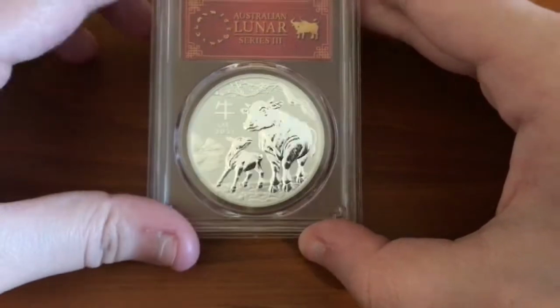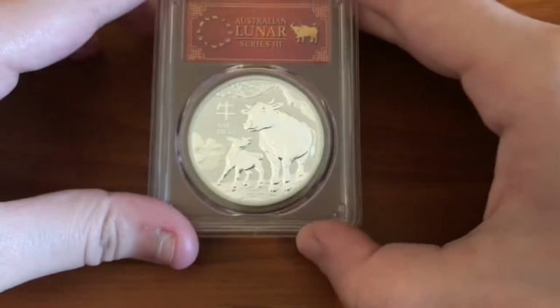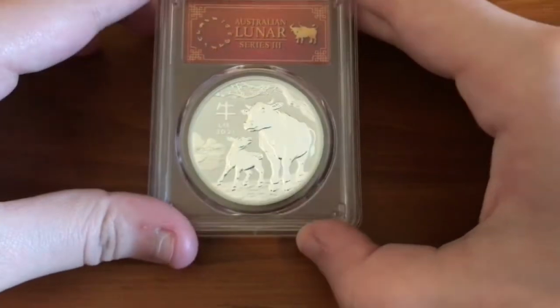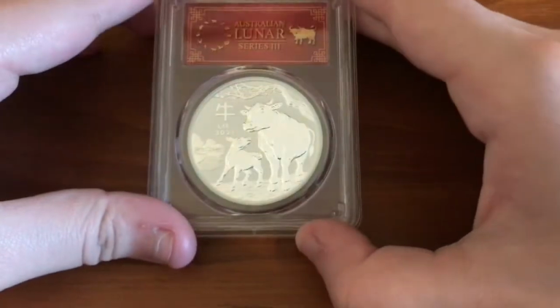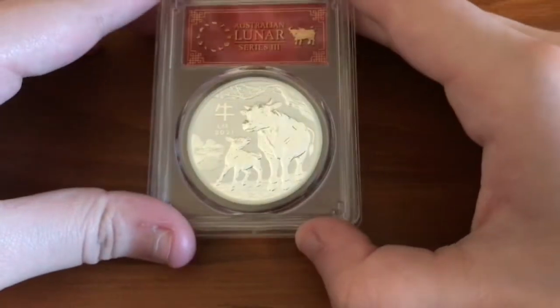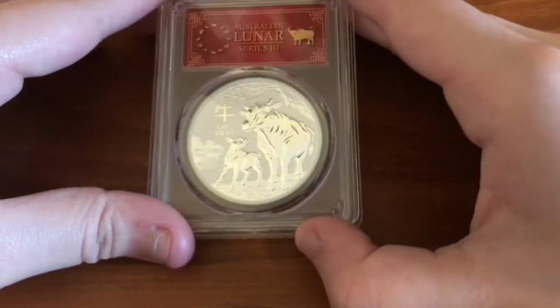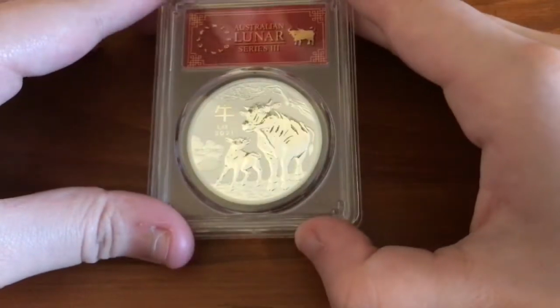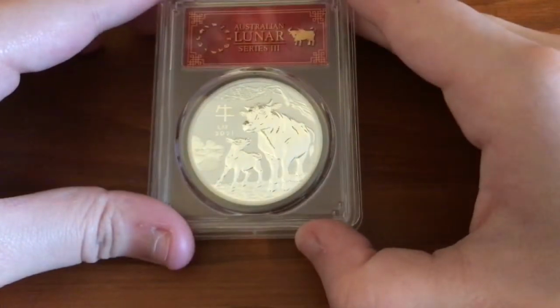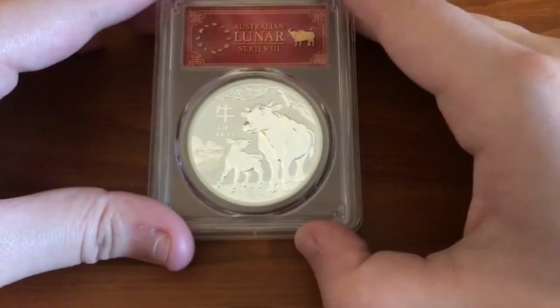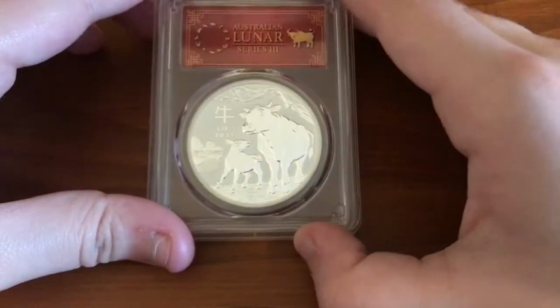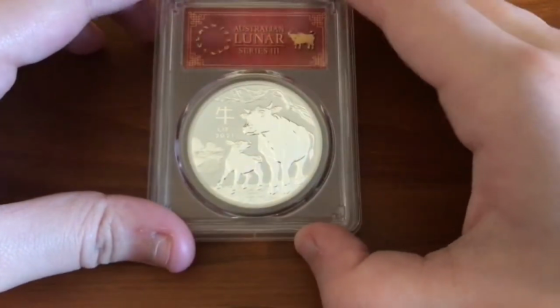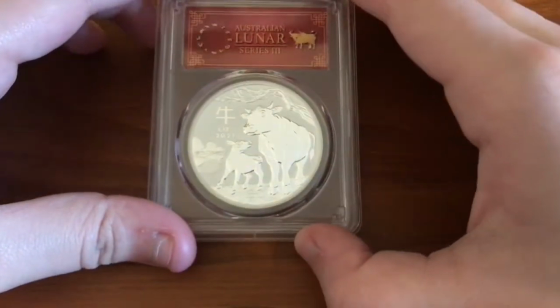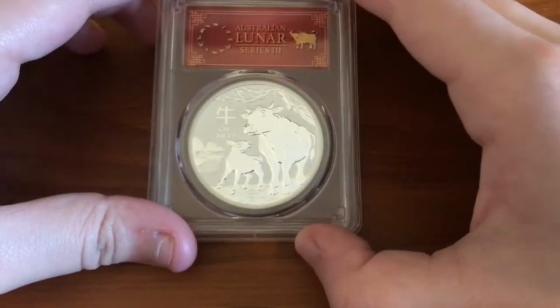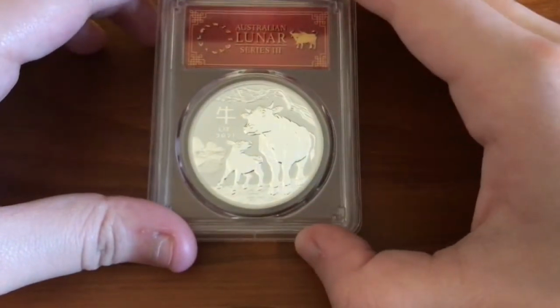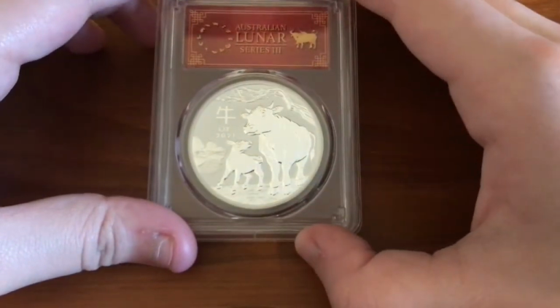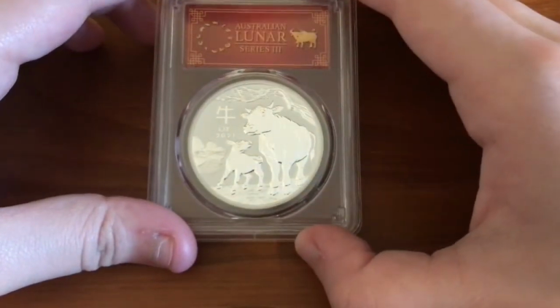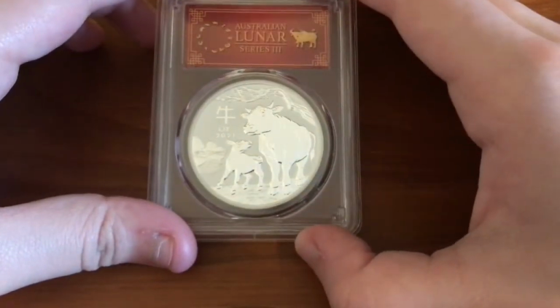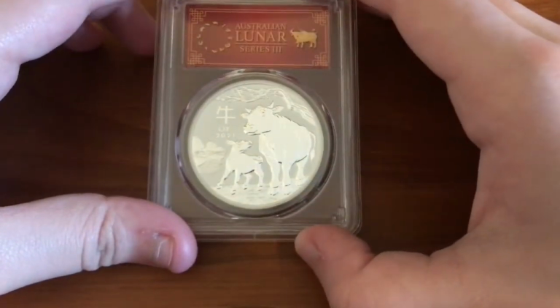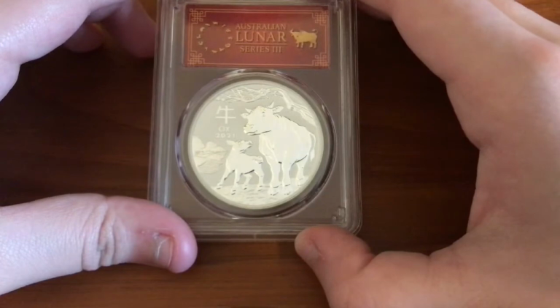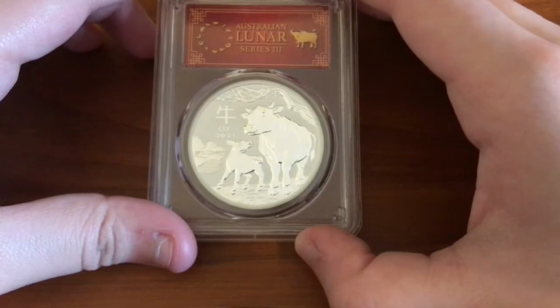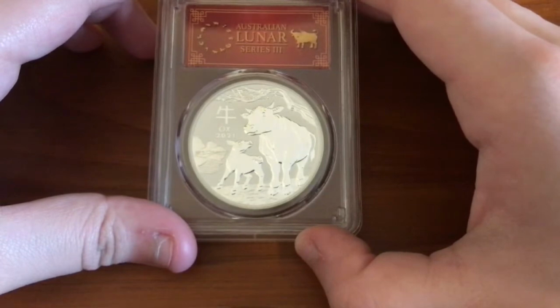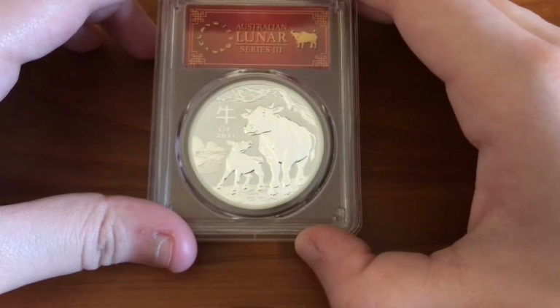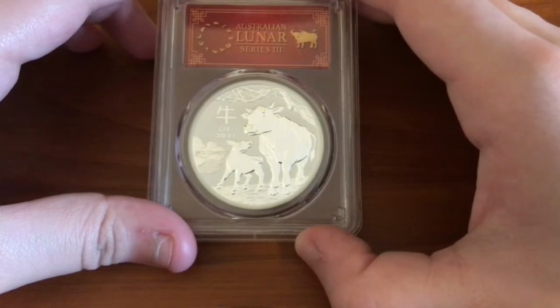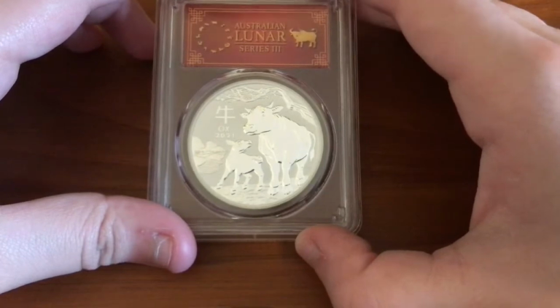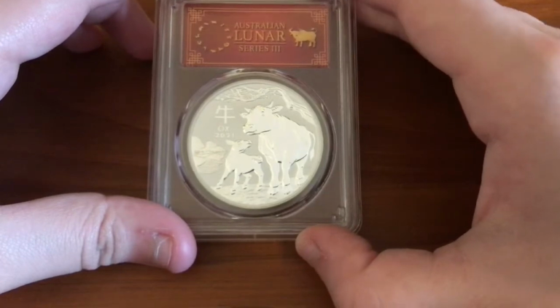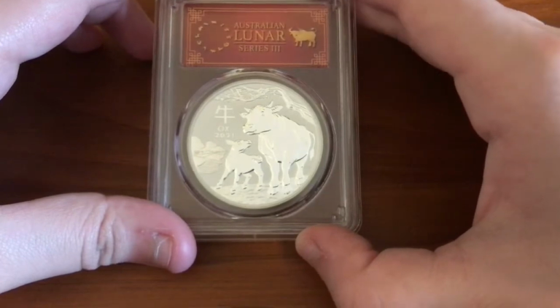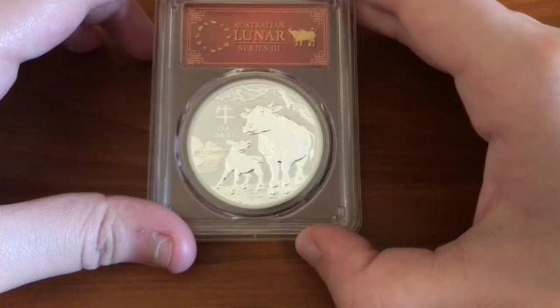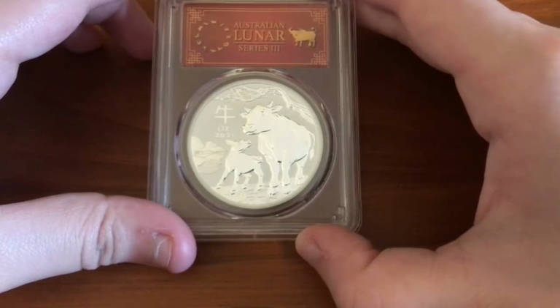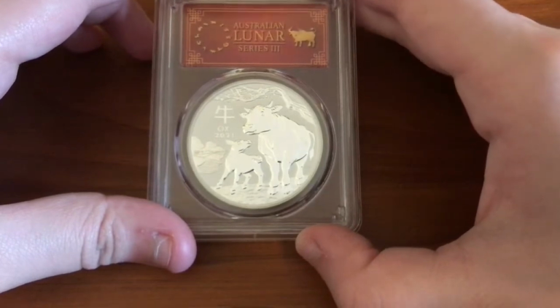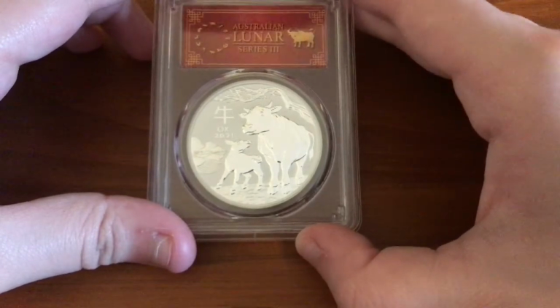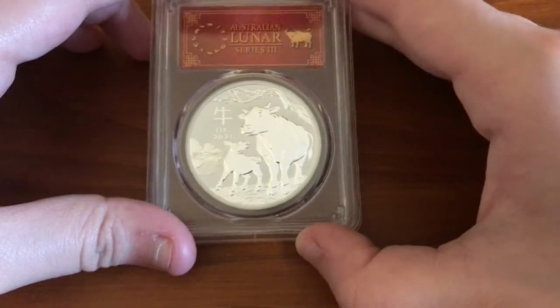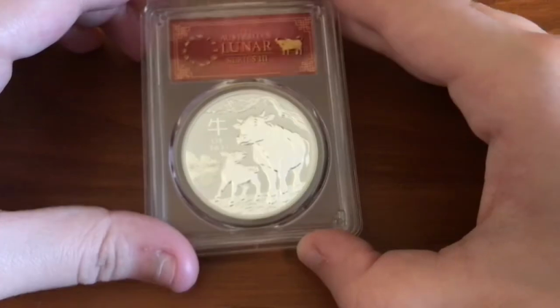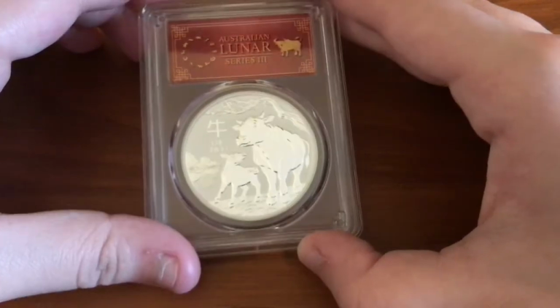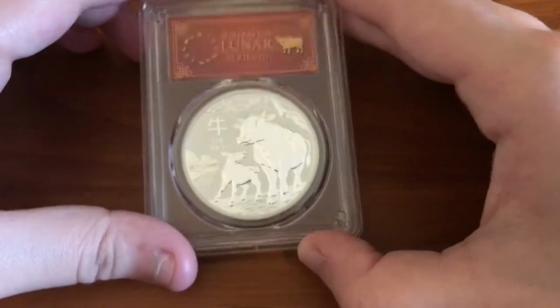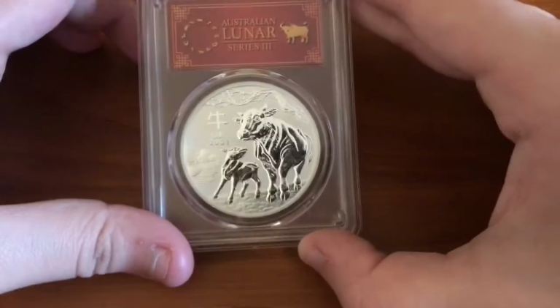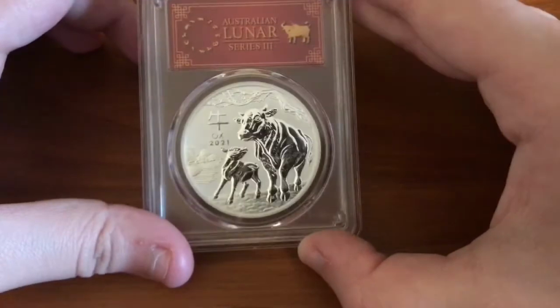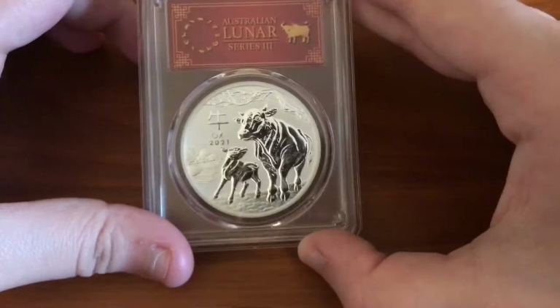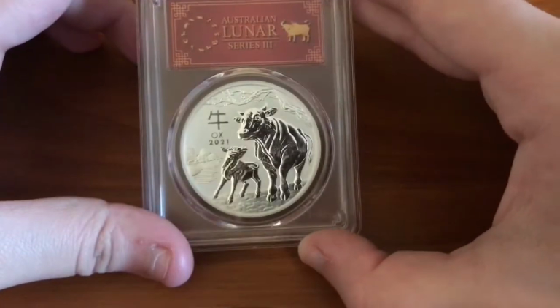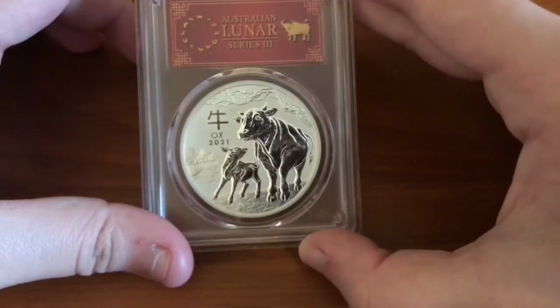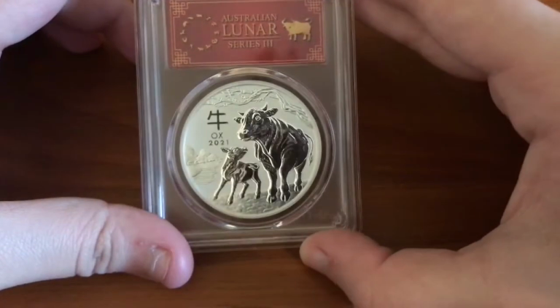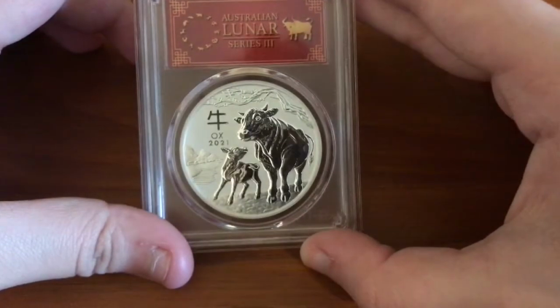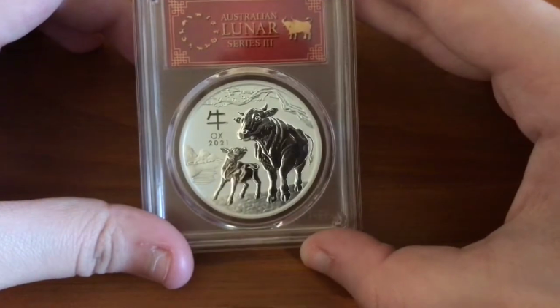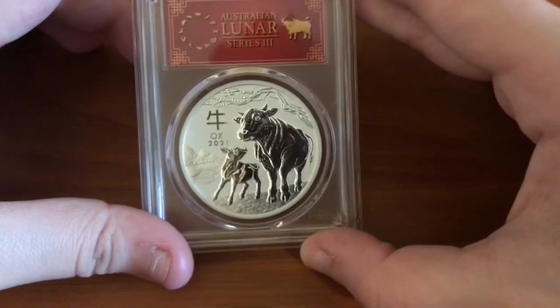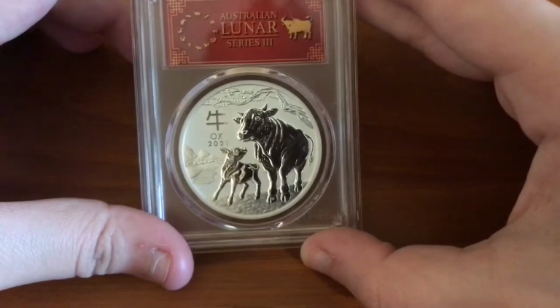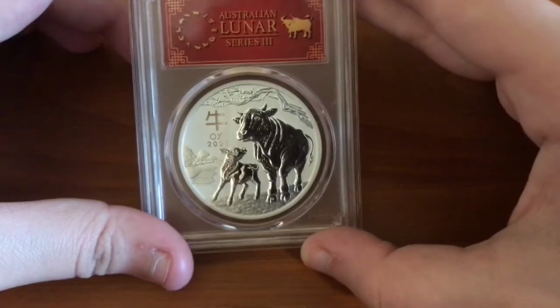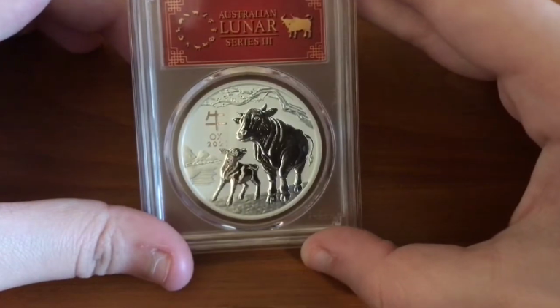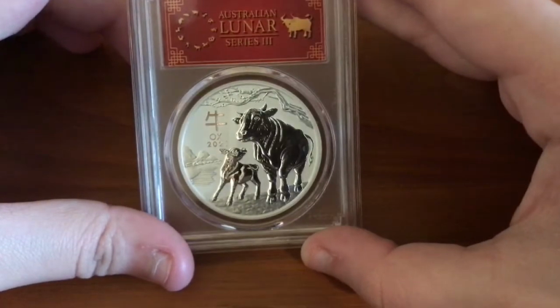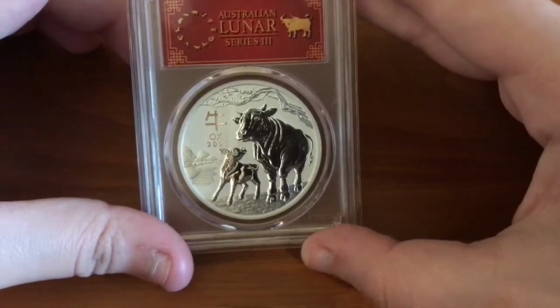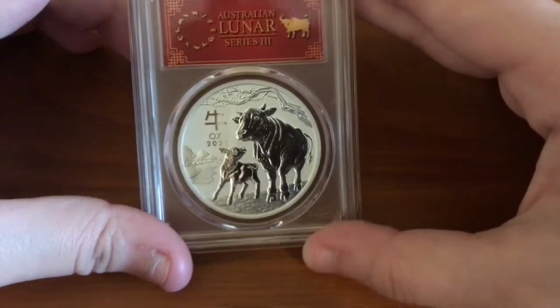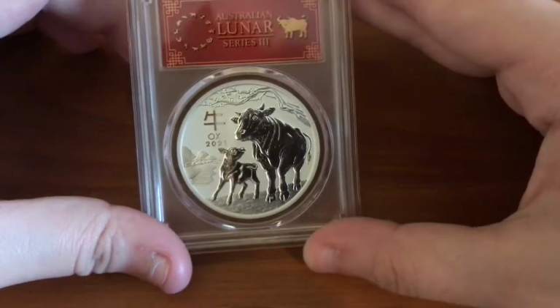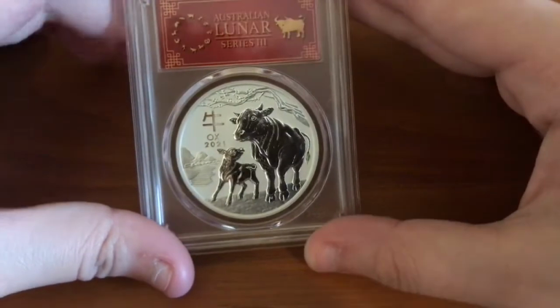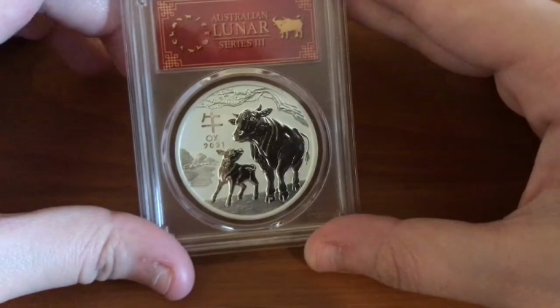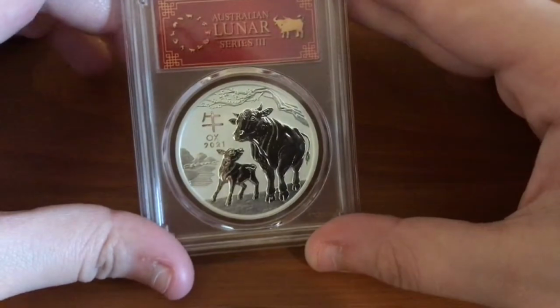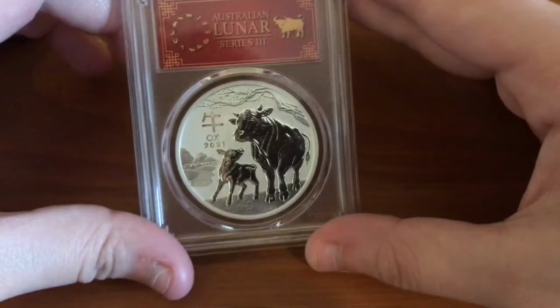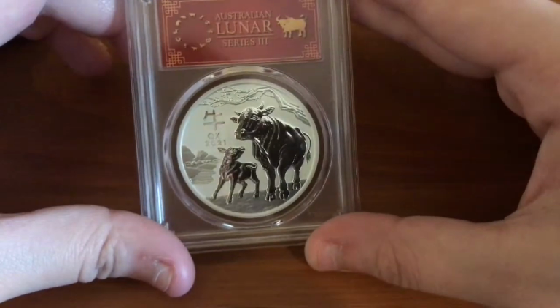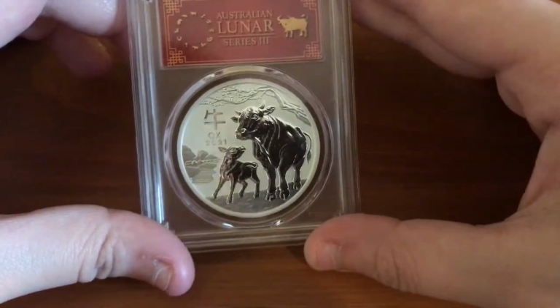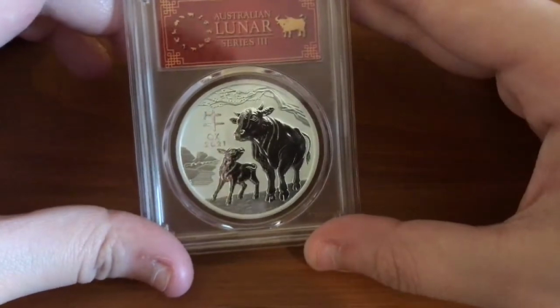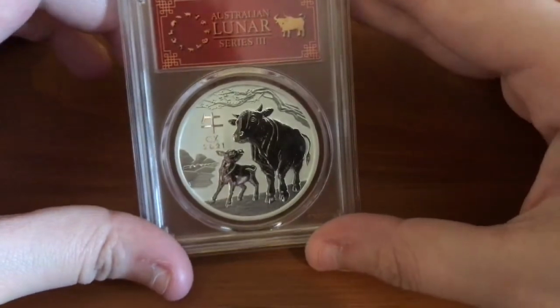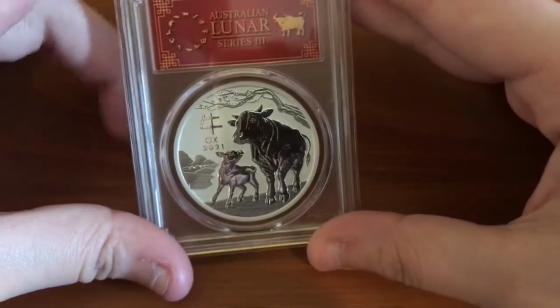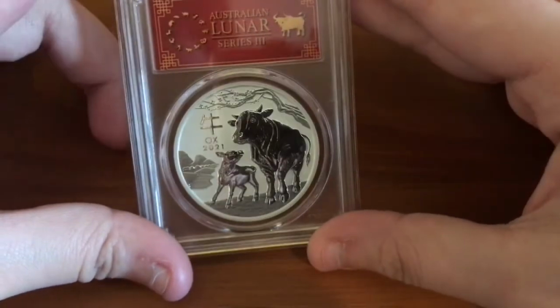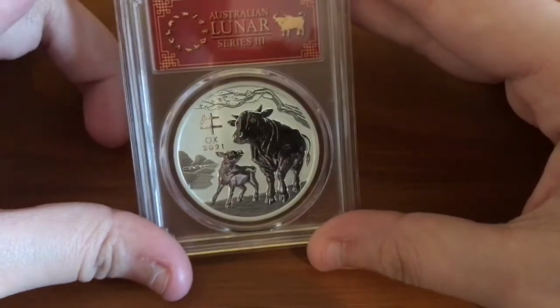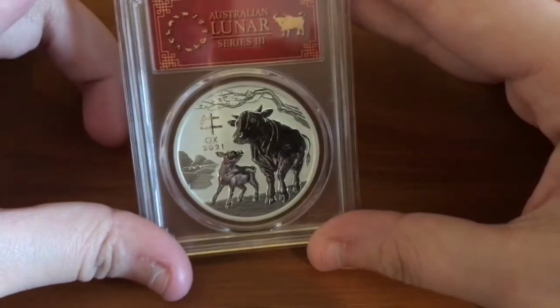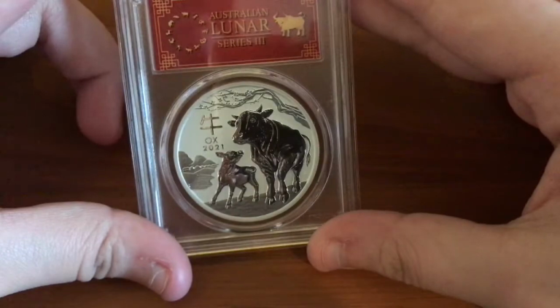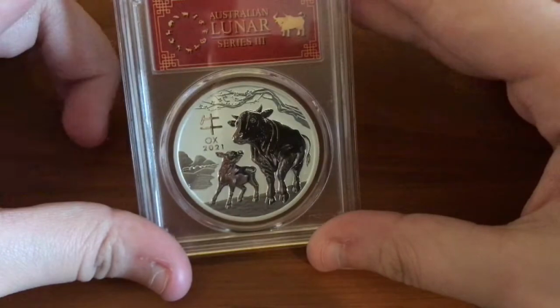I'm trying to get all the angles for you. So this is just what it looks like right there. Very nice. I love this design.